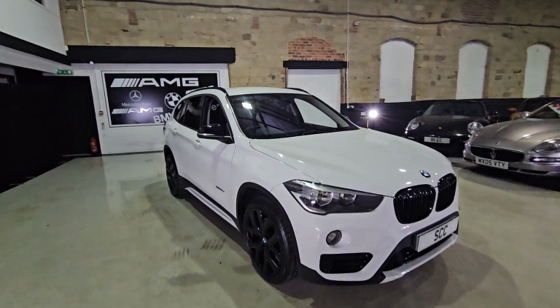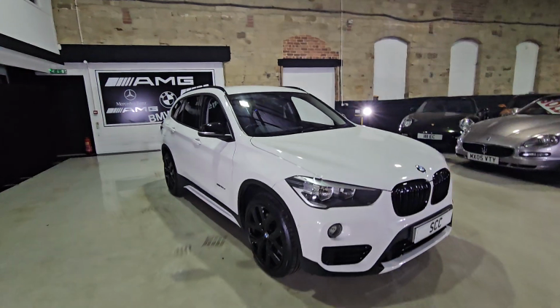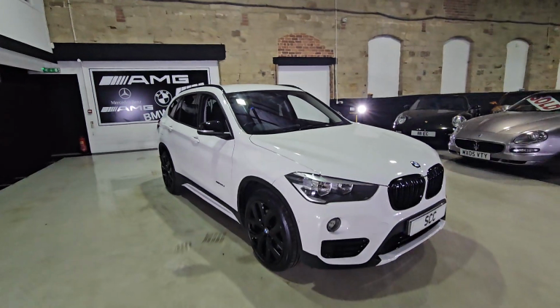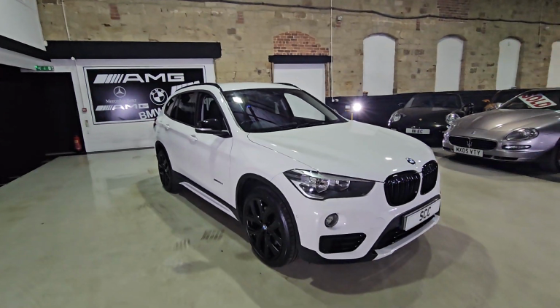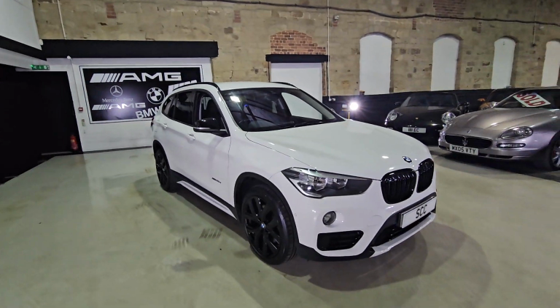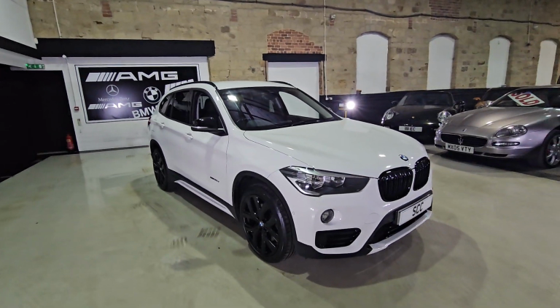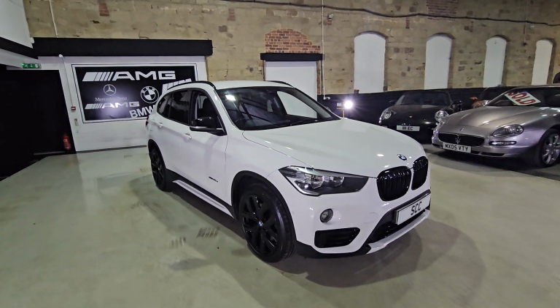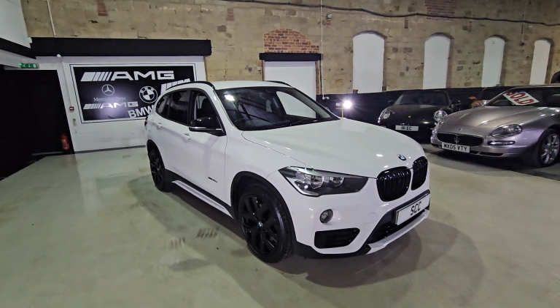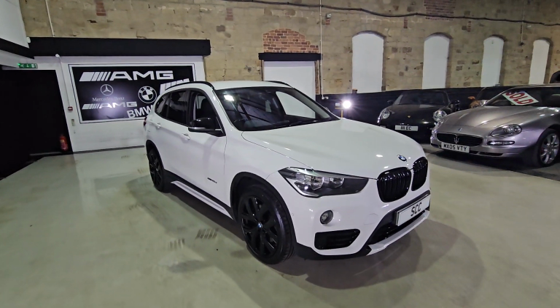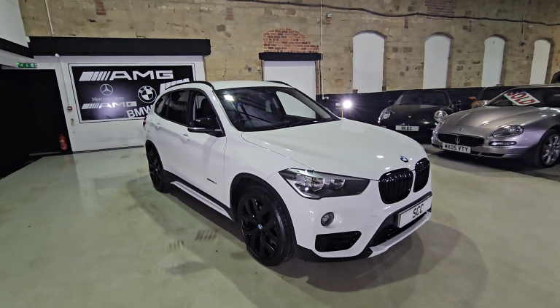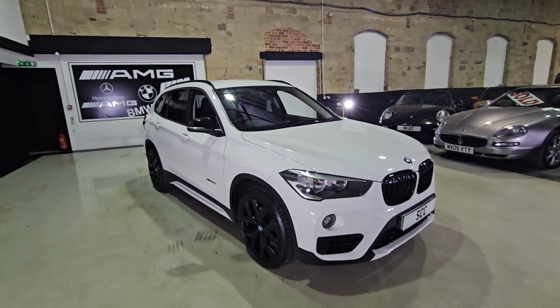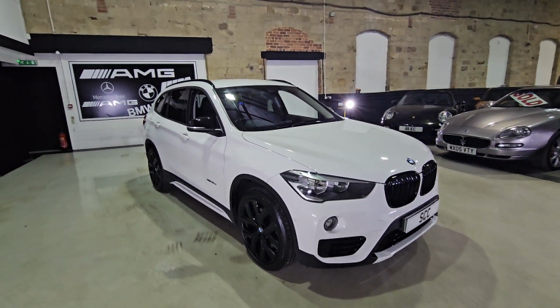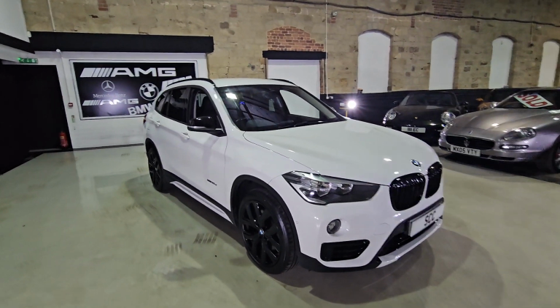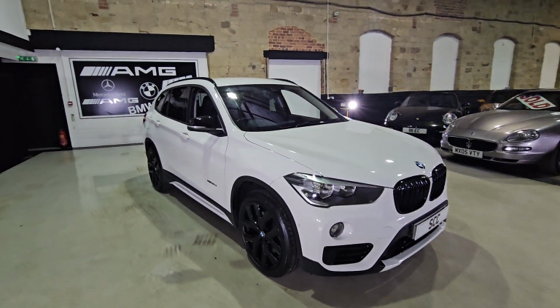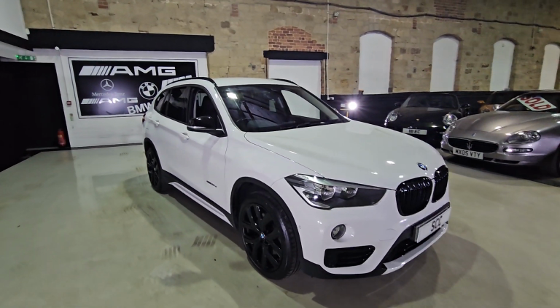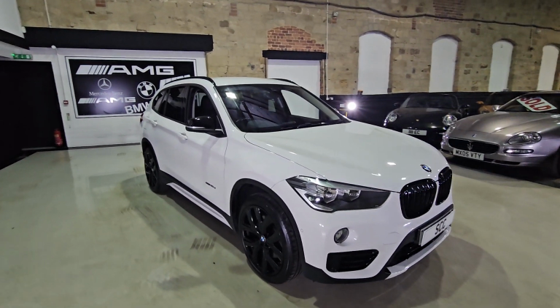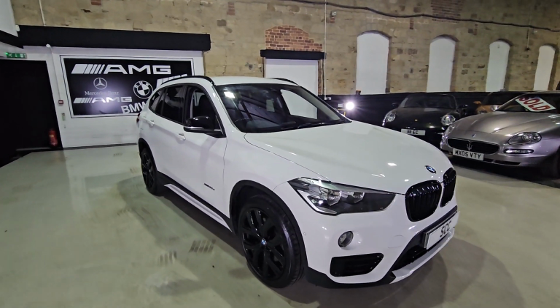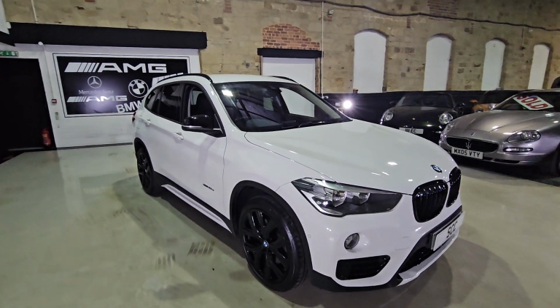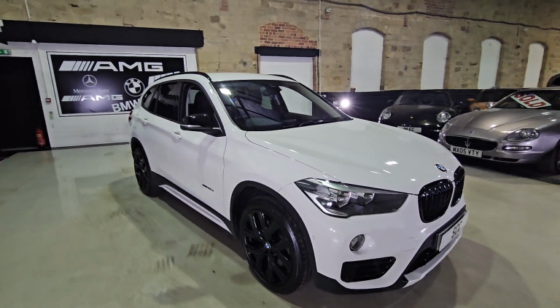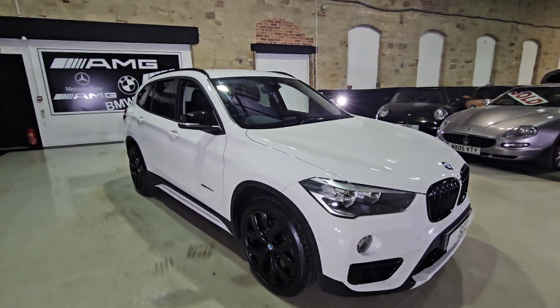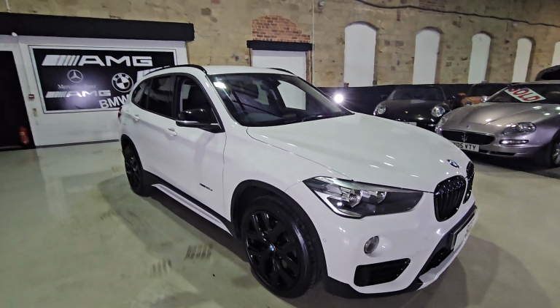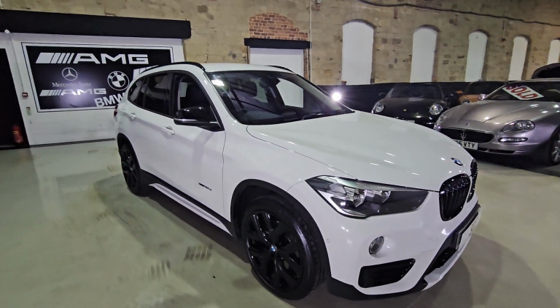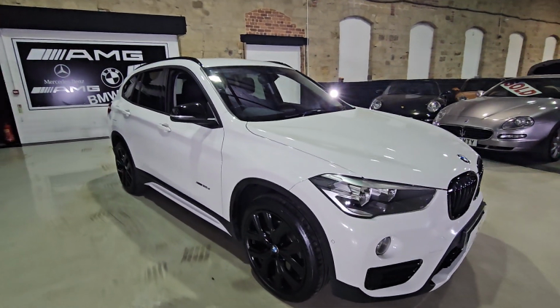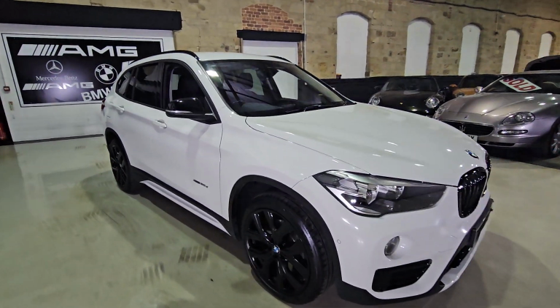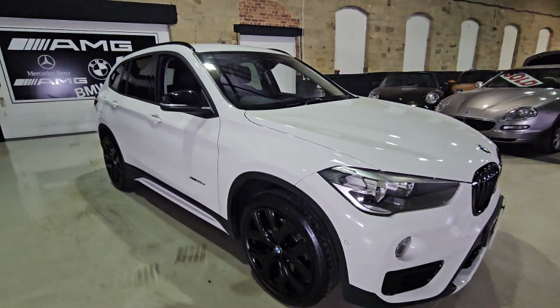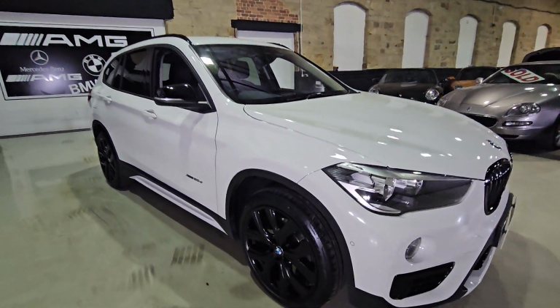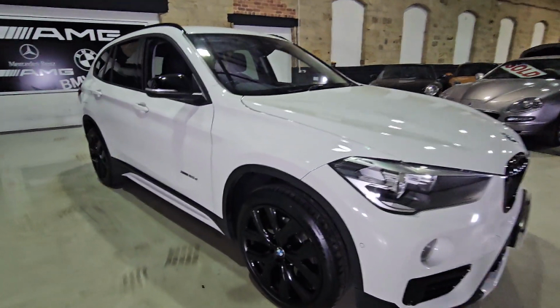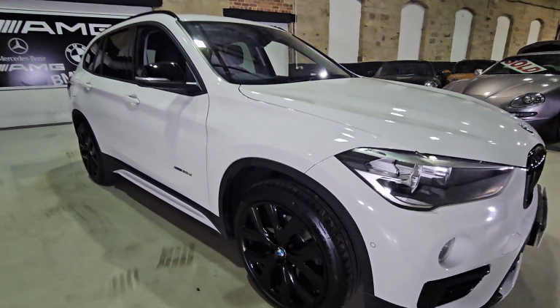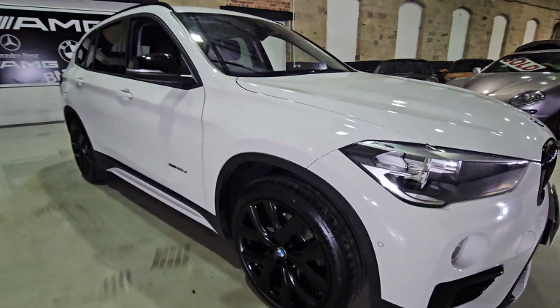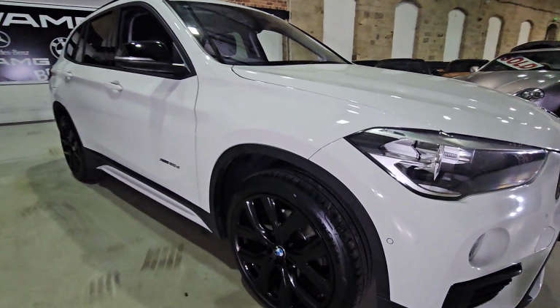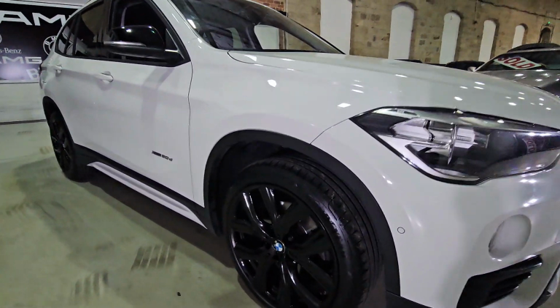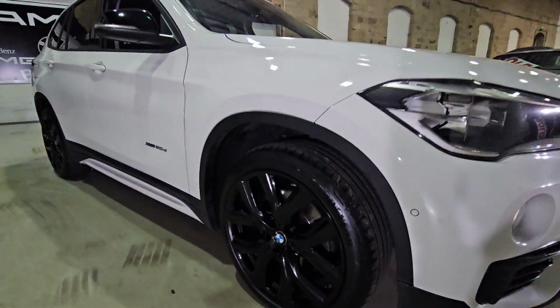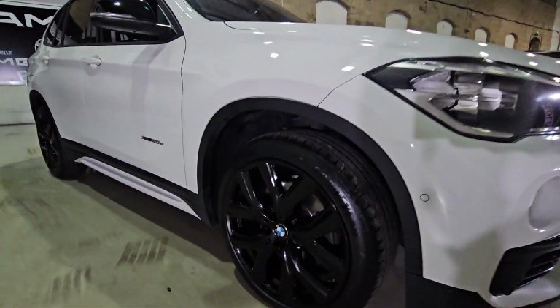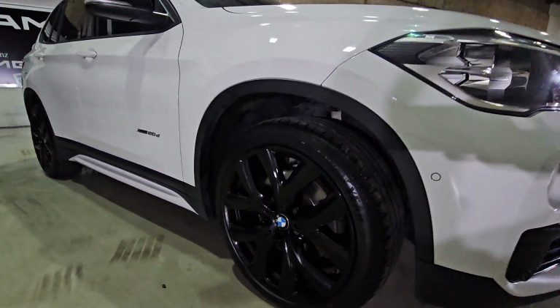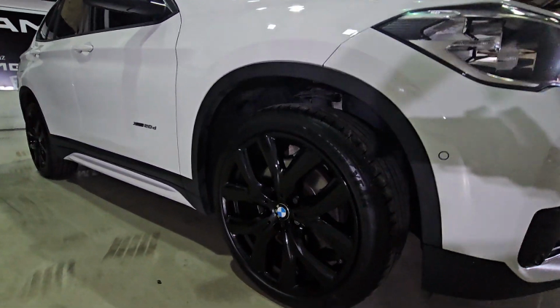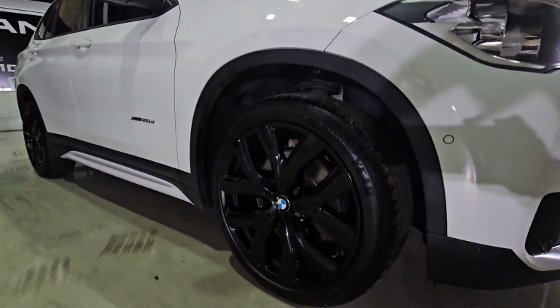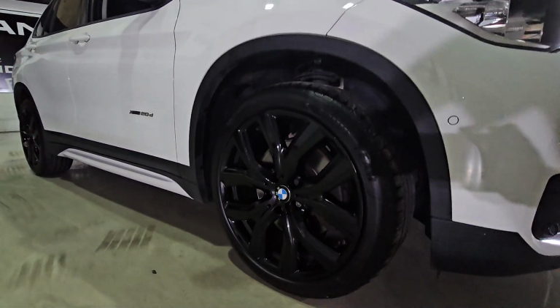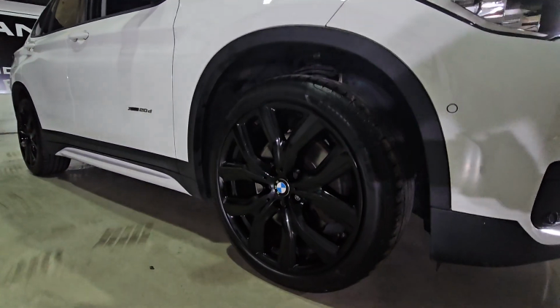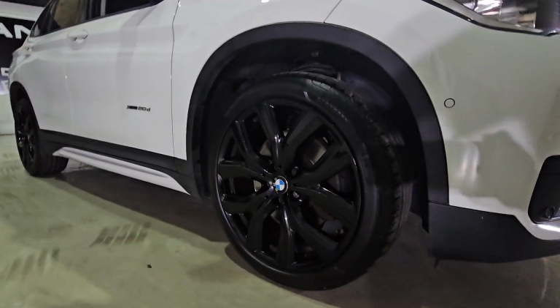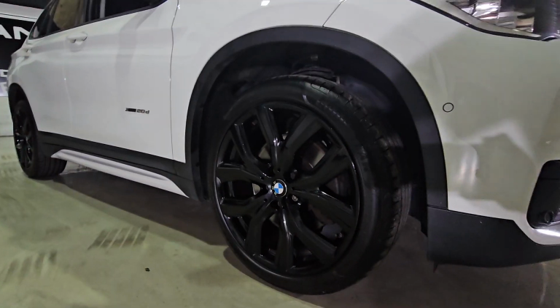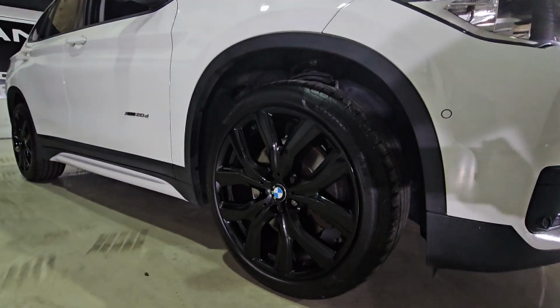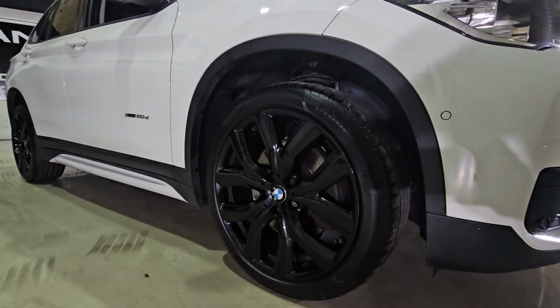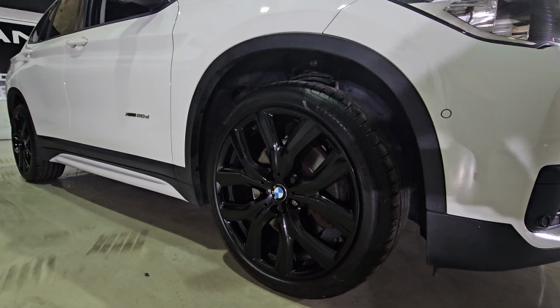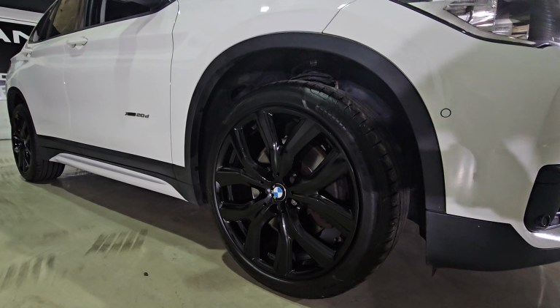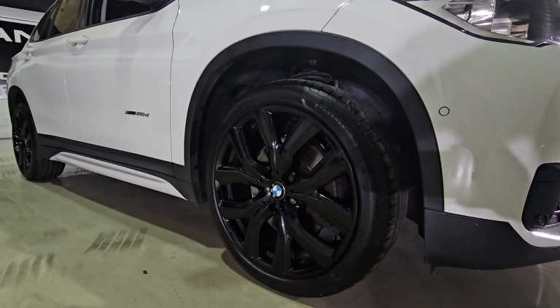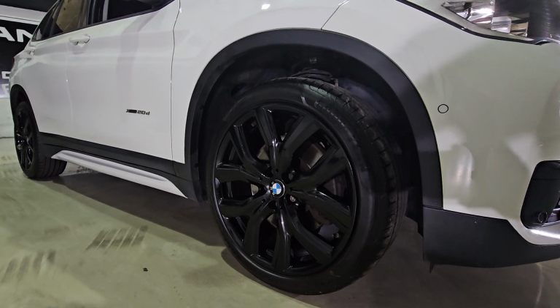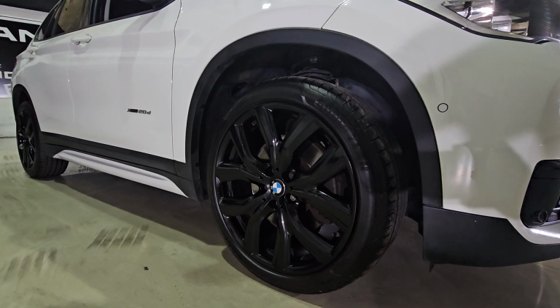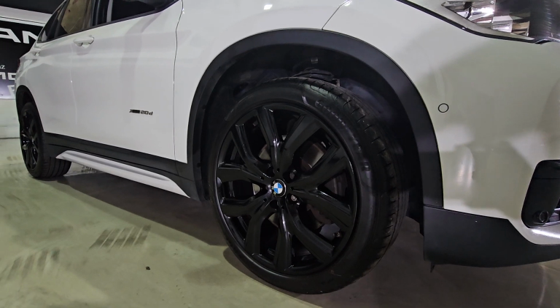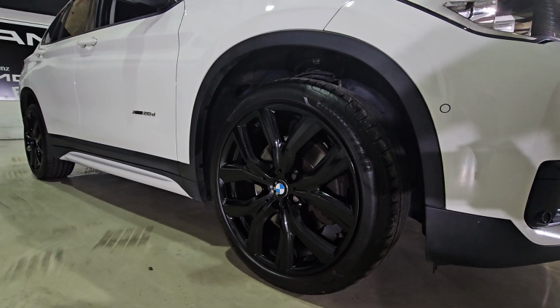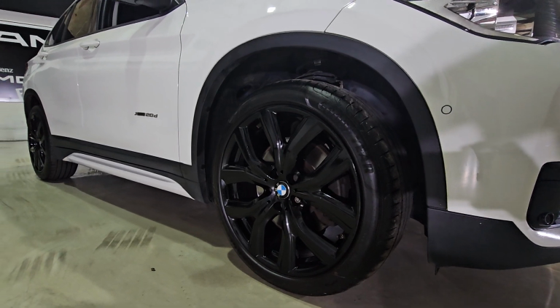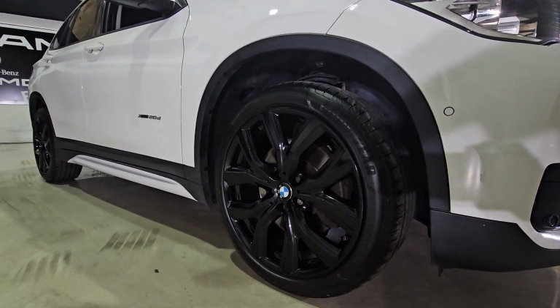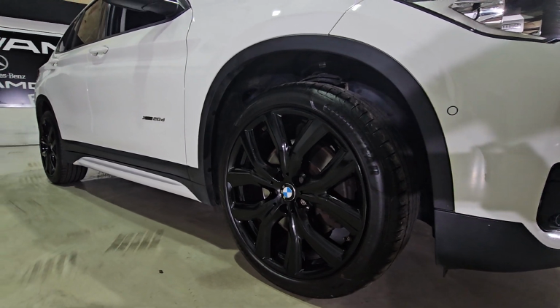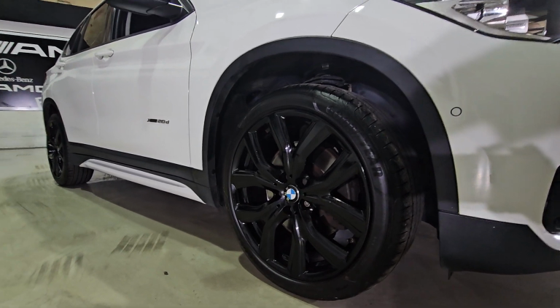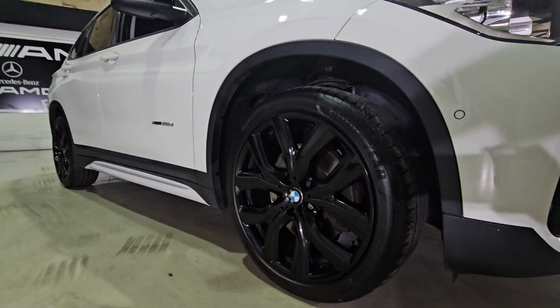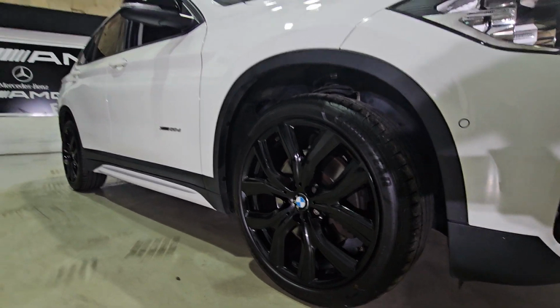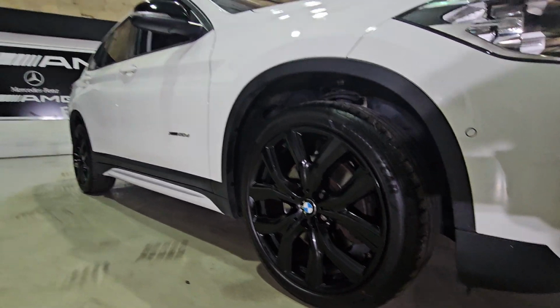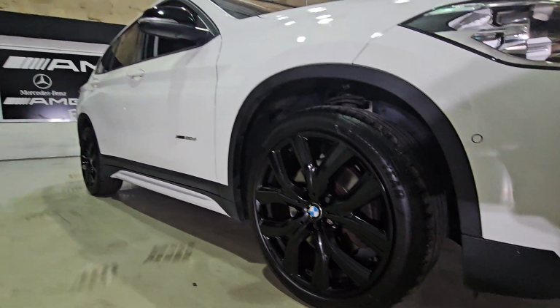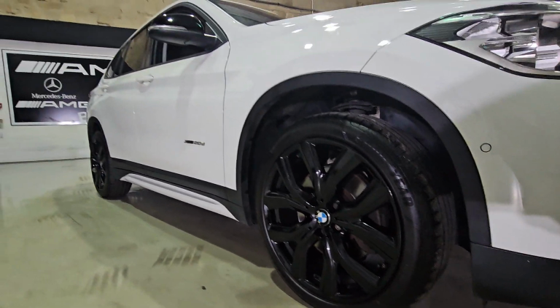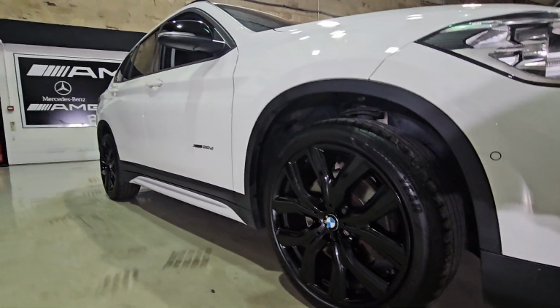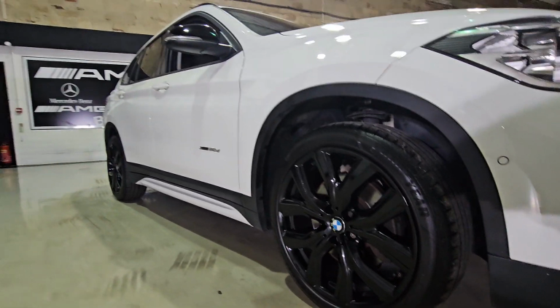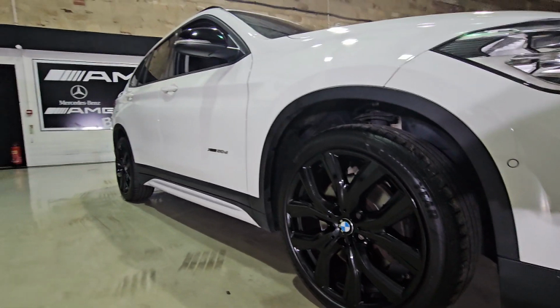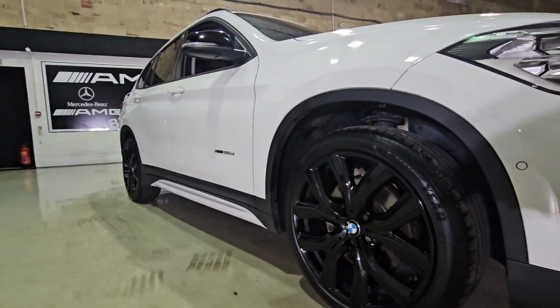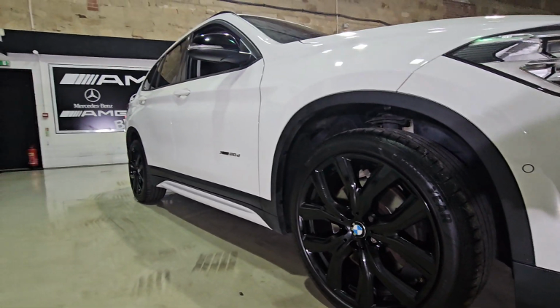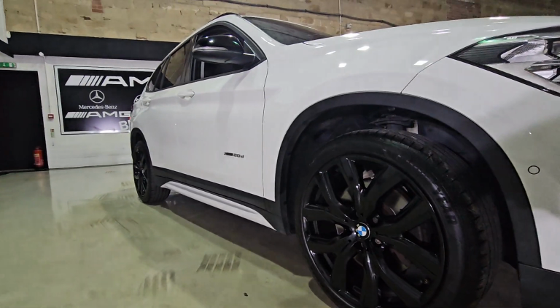Sitting on 19-inch gloss black alloy wheels. I quite like the design on these — I think it suits them quite well.